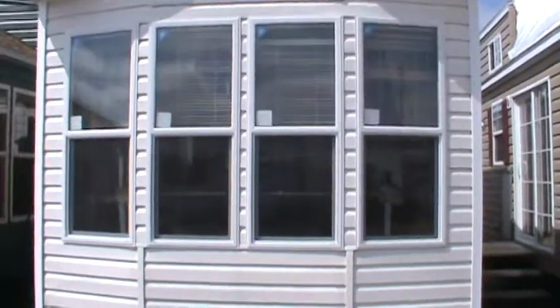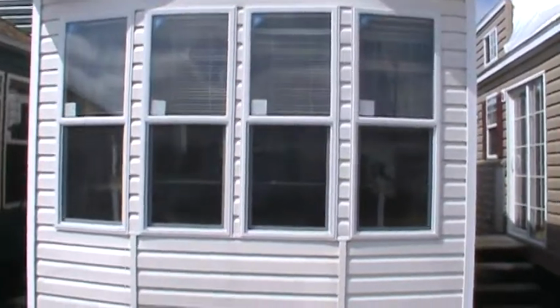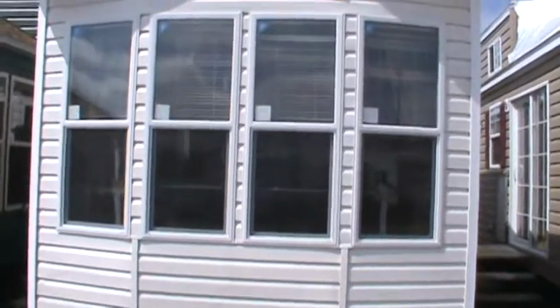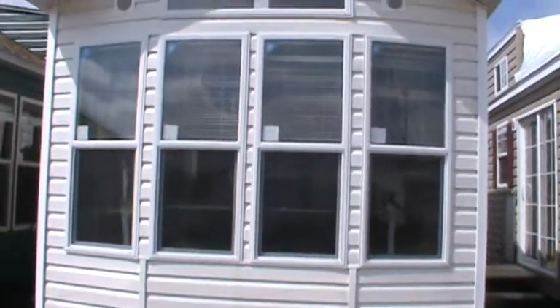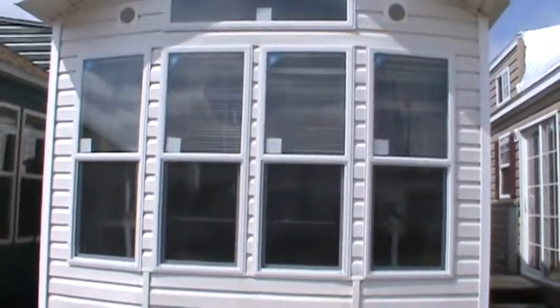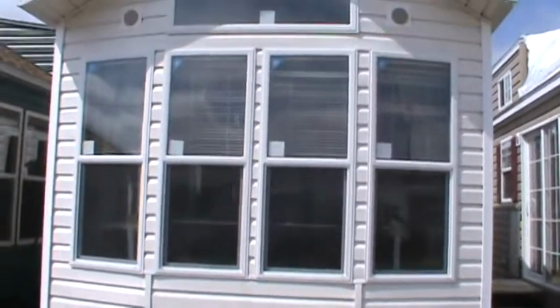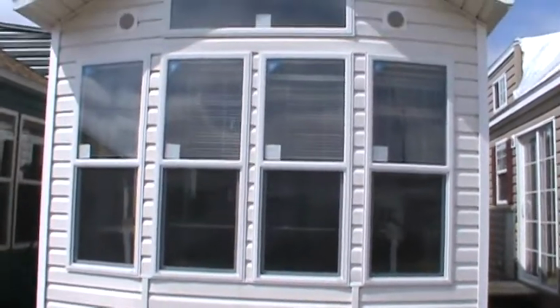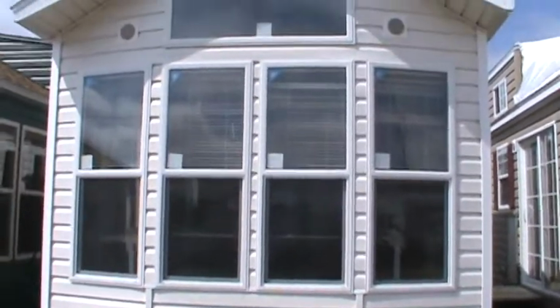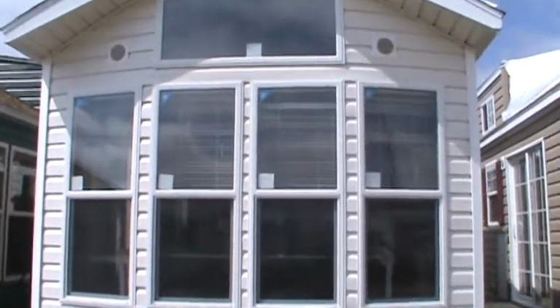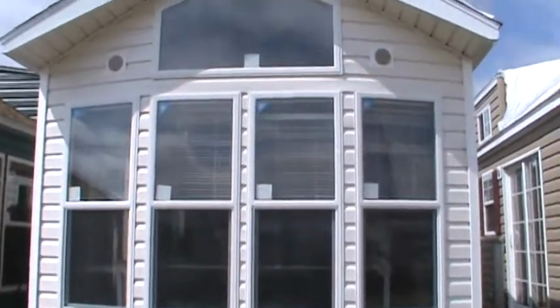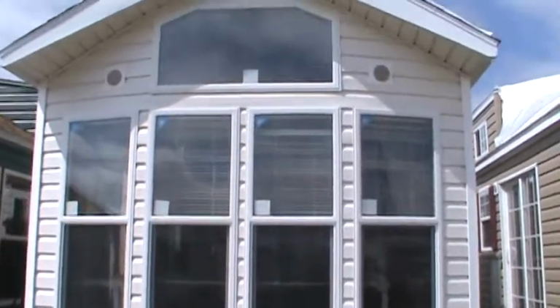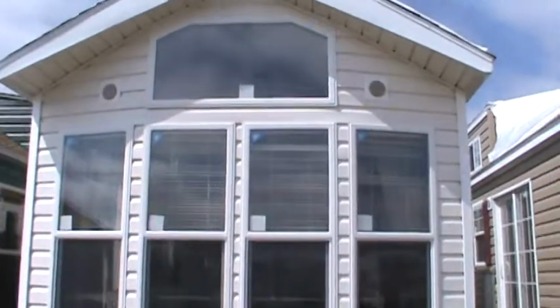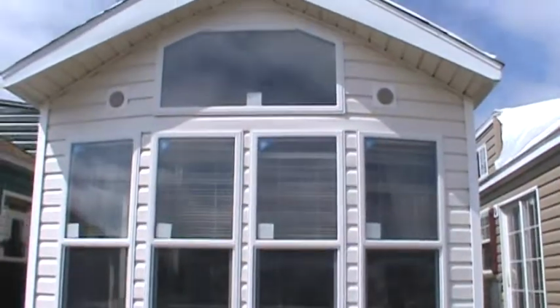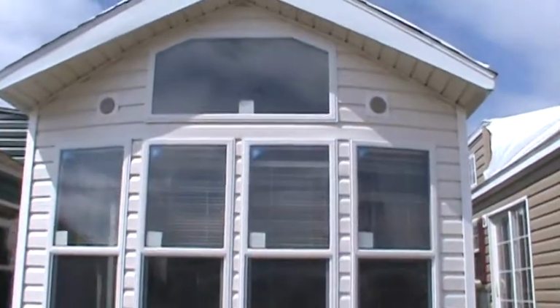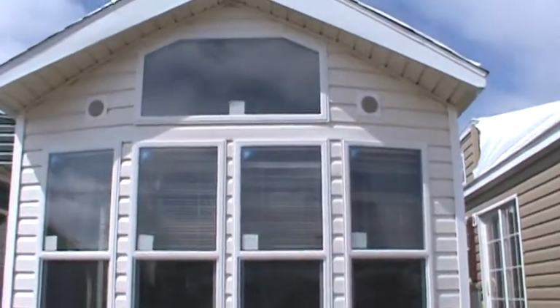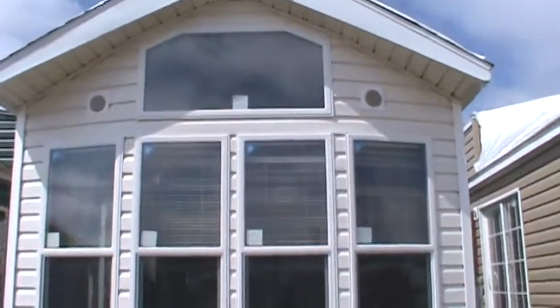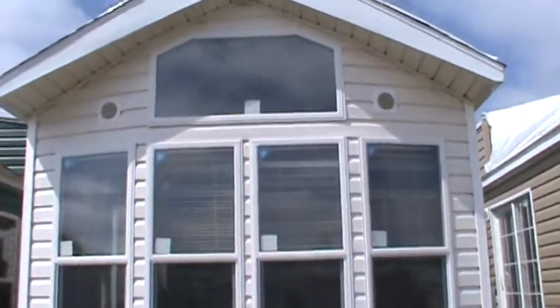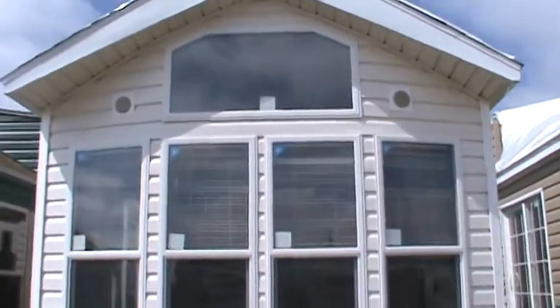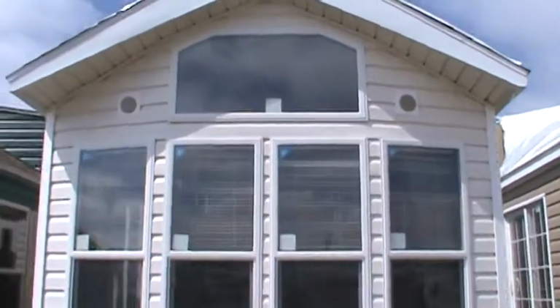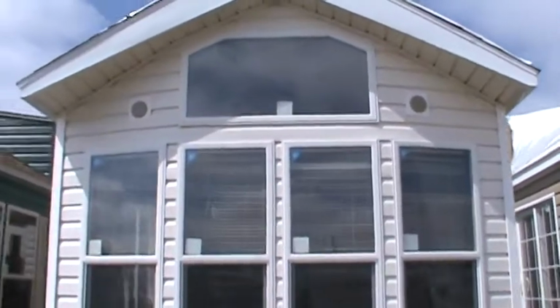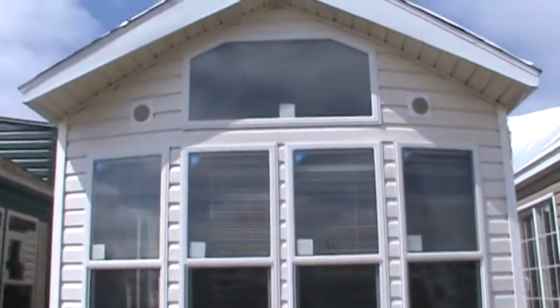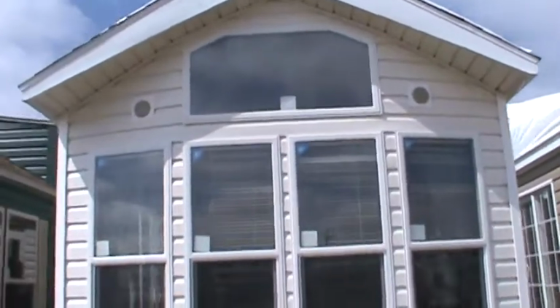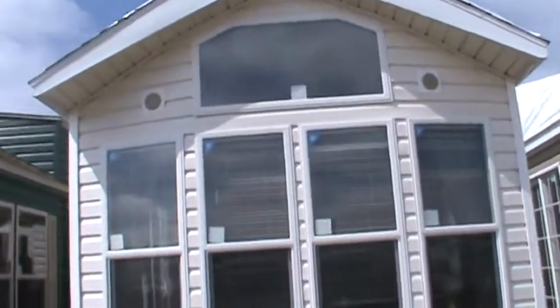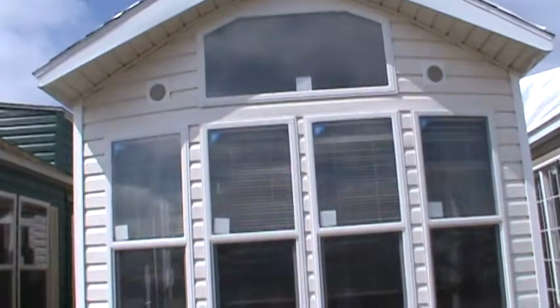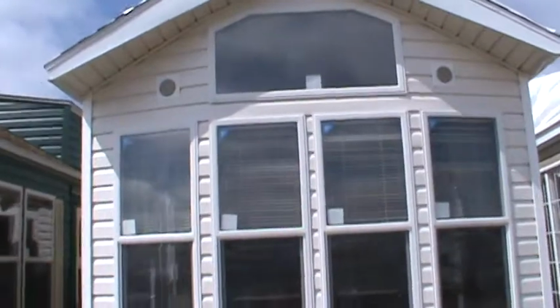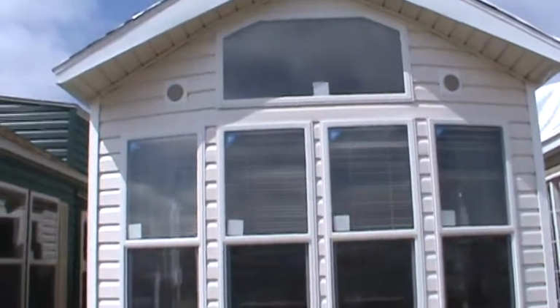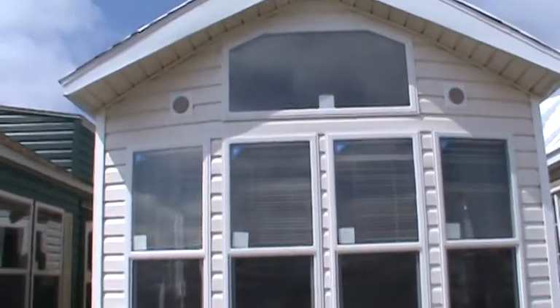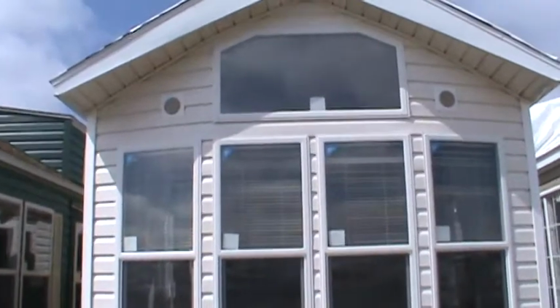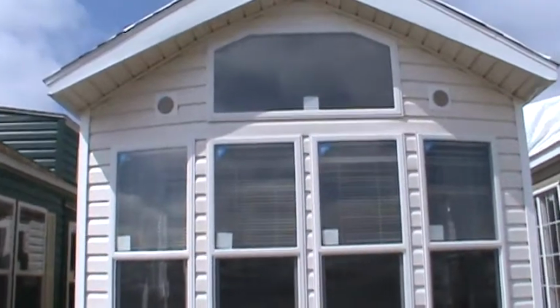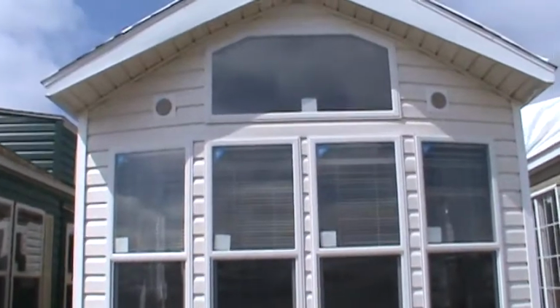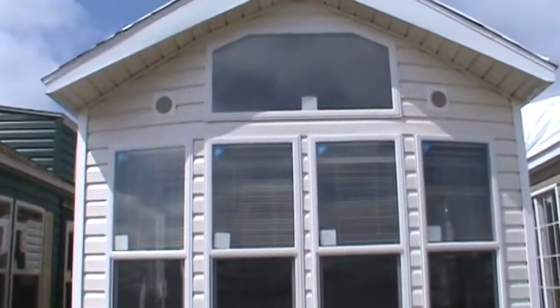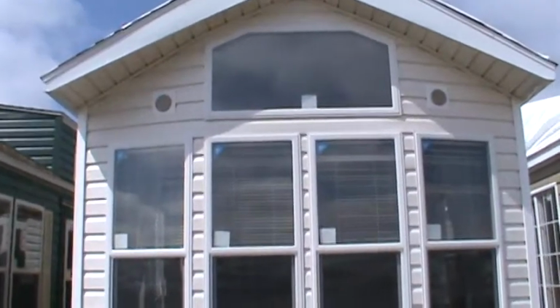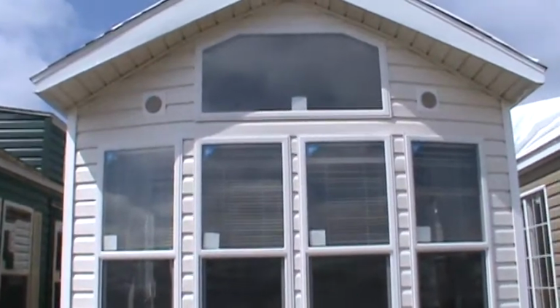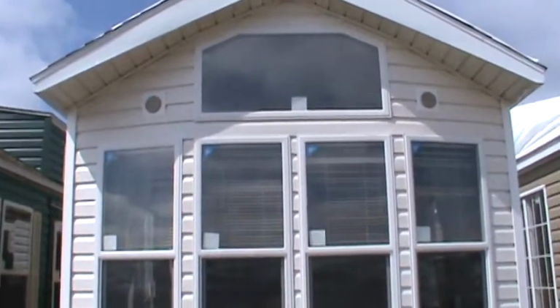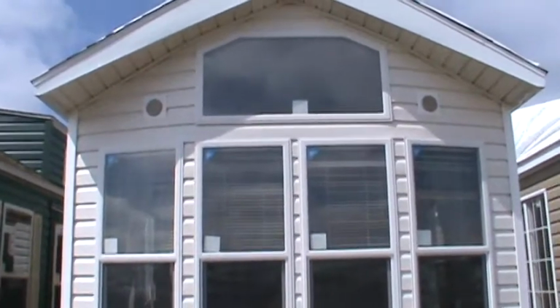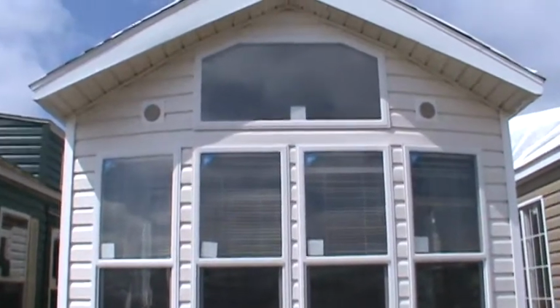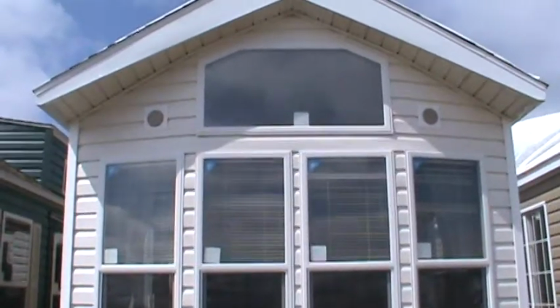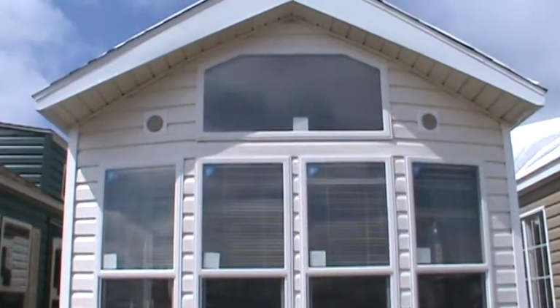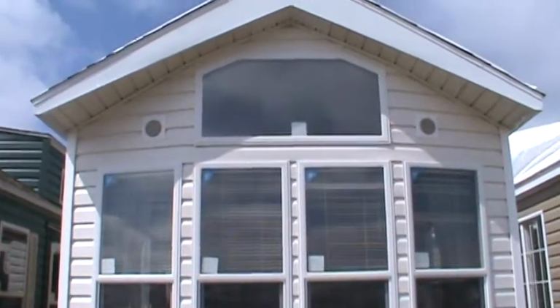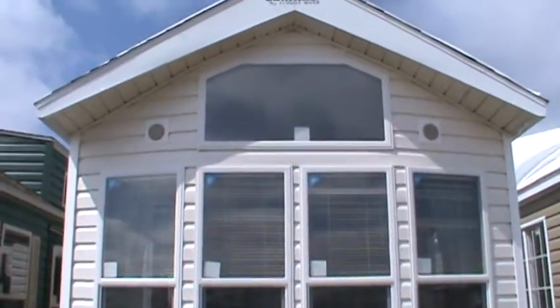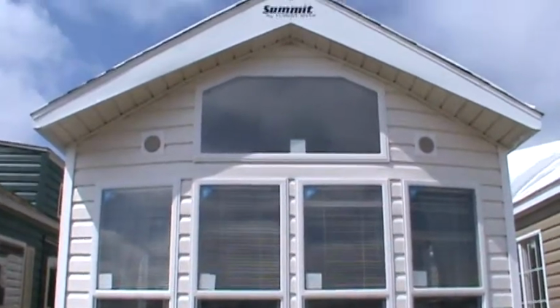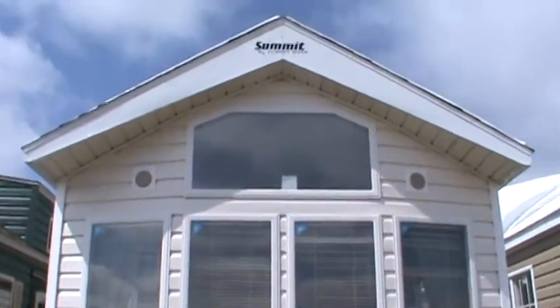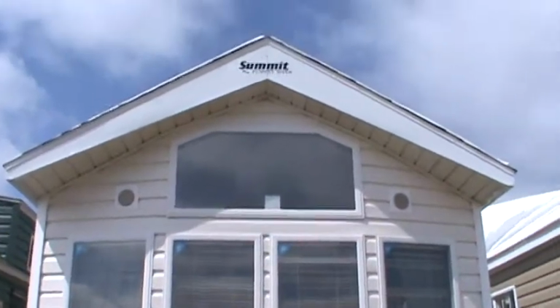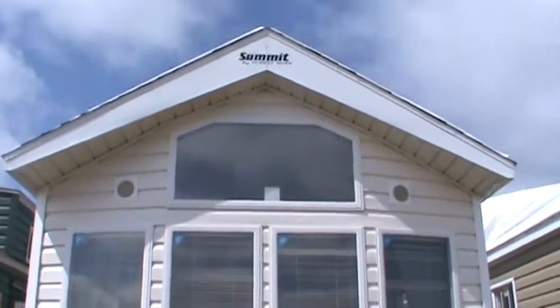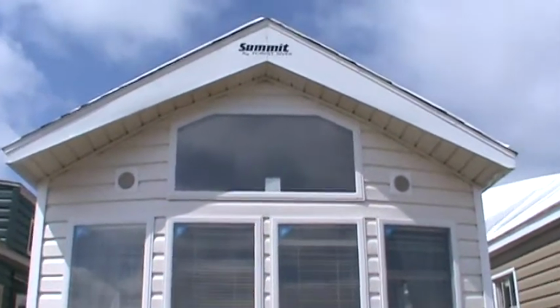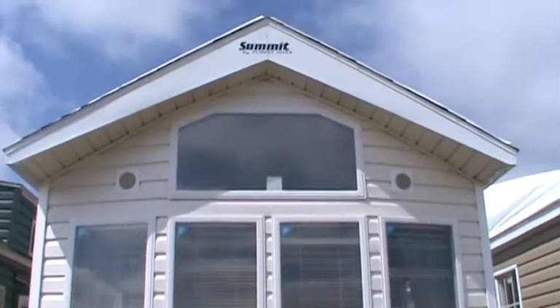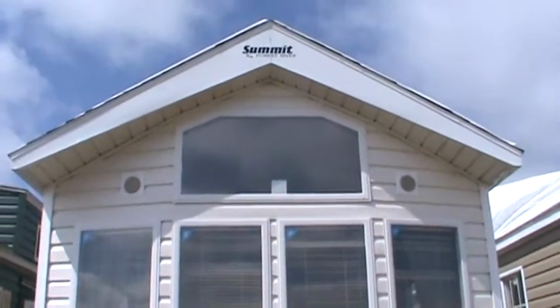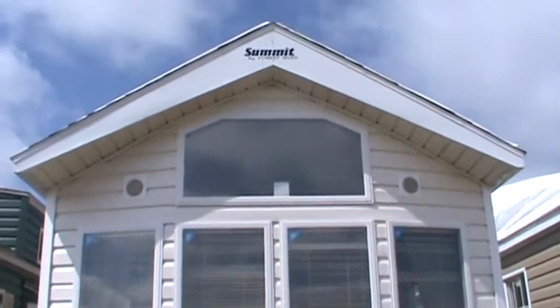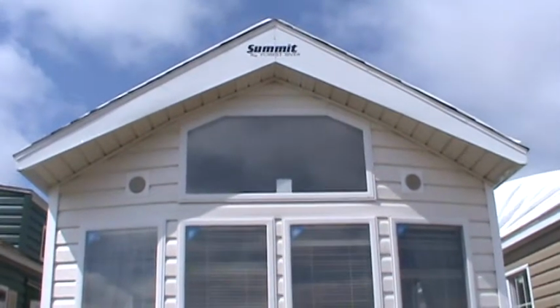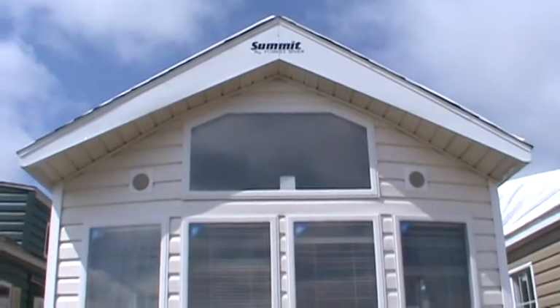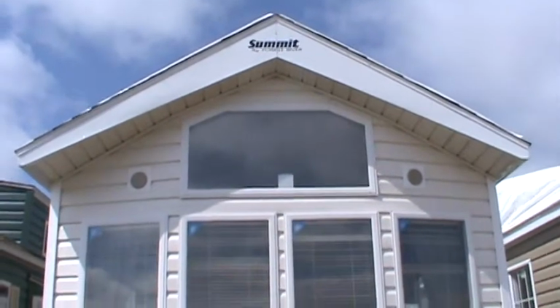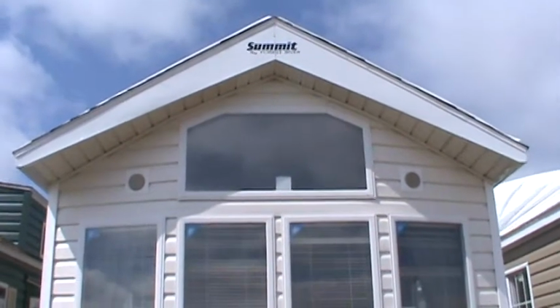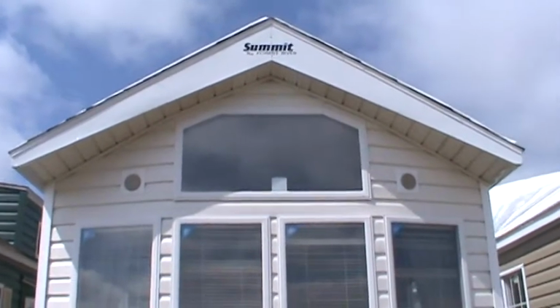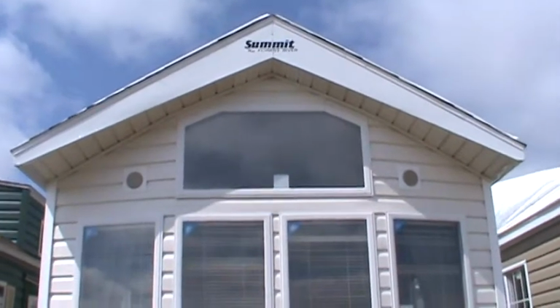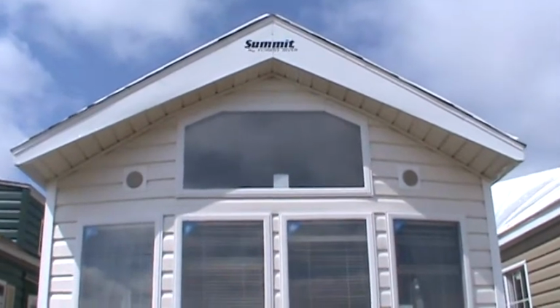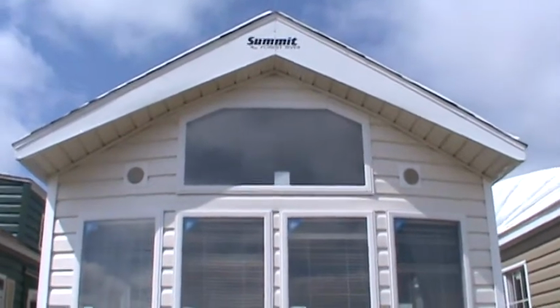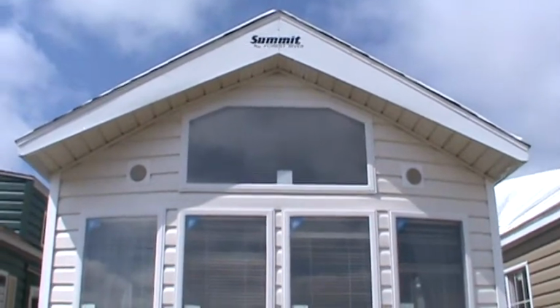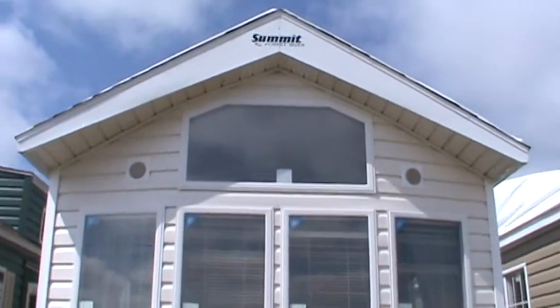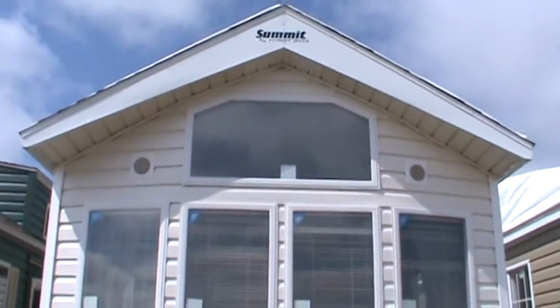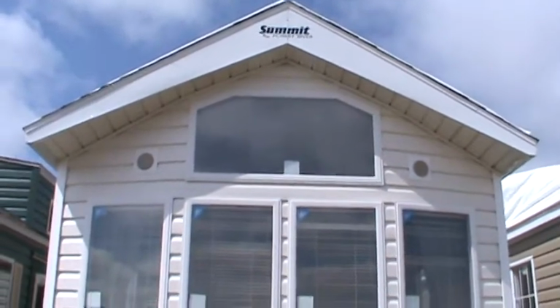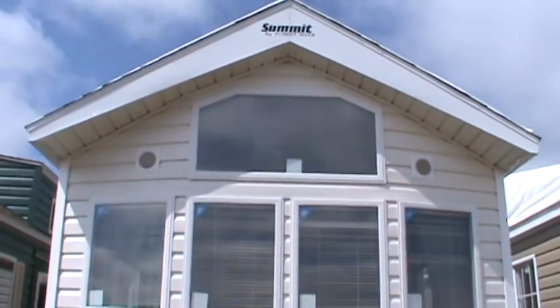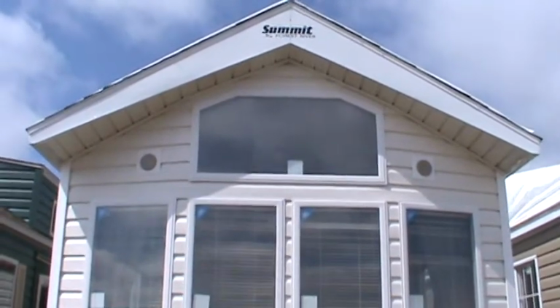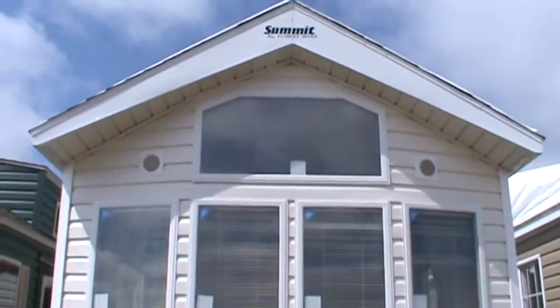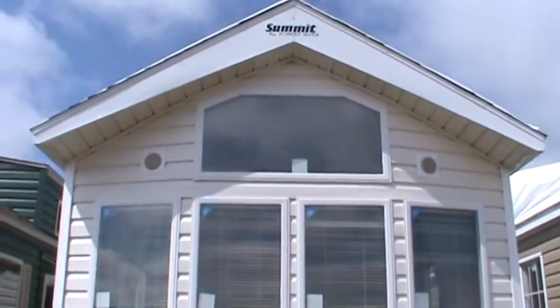Hello, this is Crystal Hicks from Kelly Hicks RV in Sublette, Illinois.